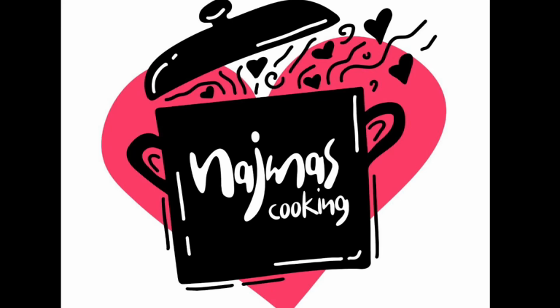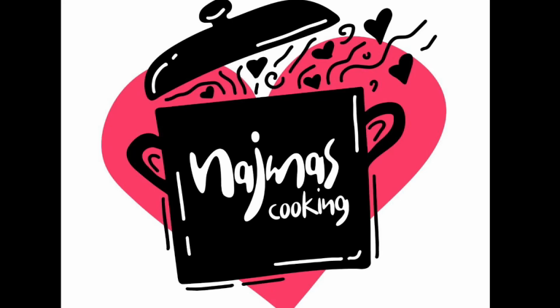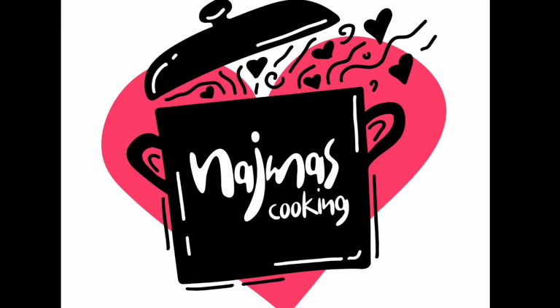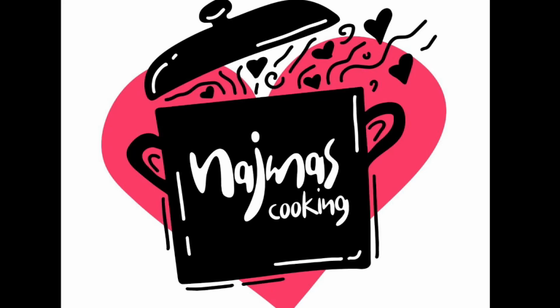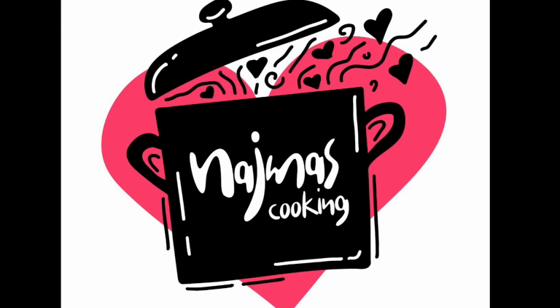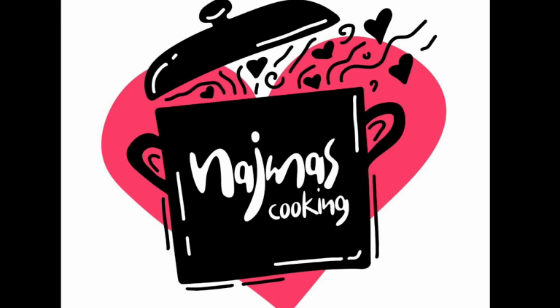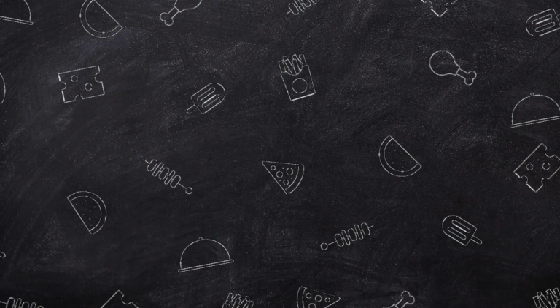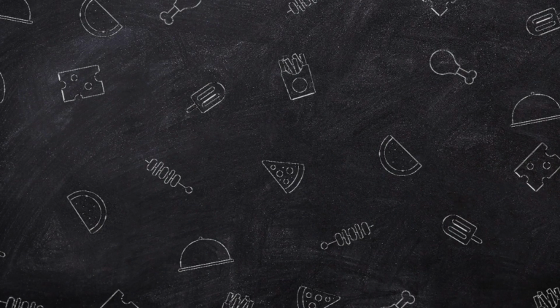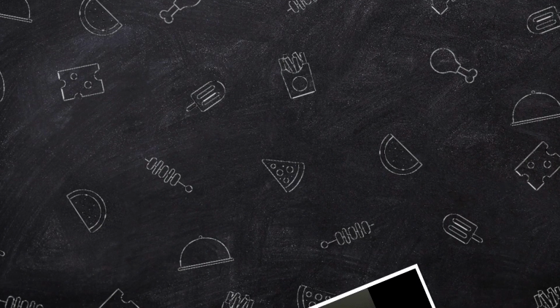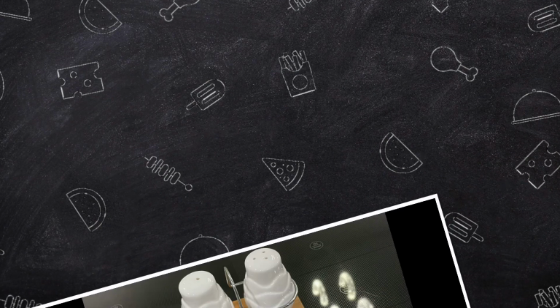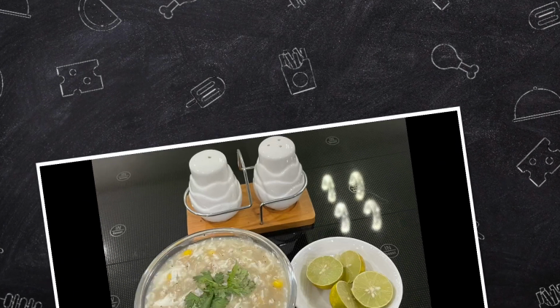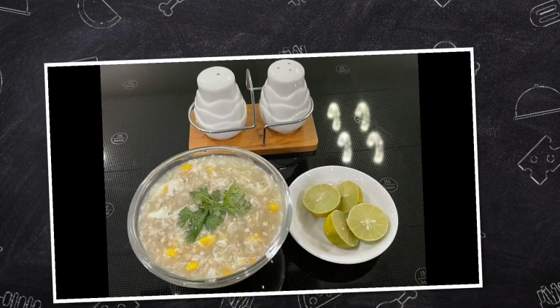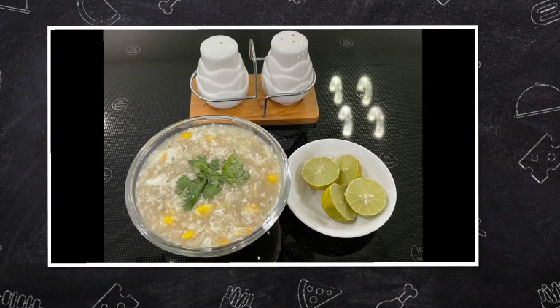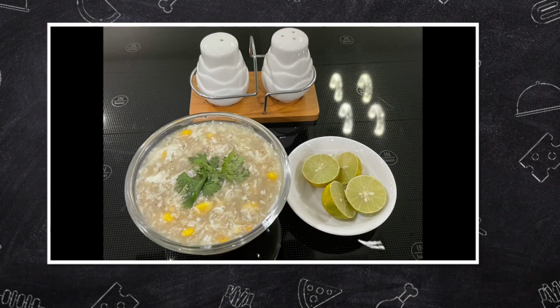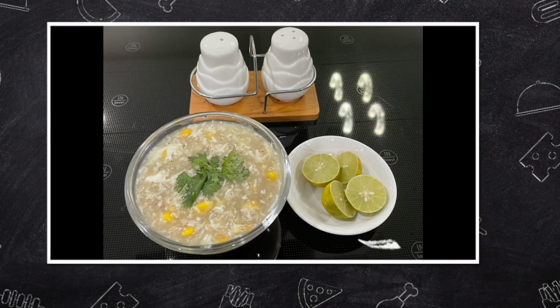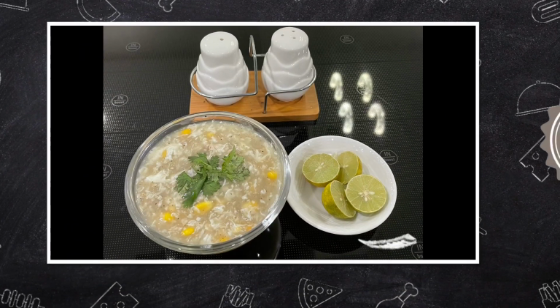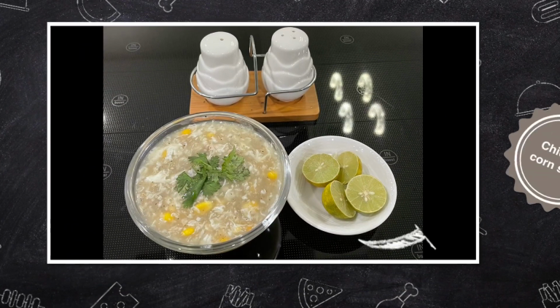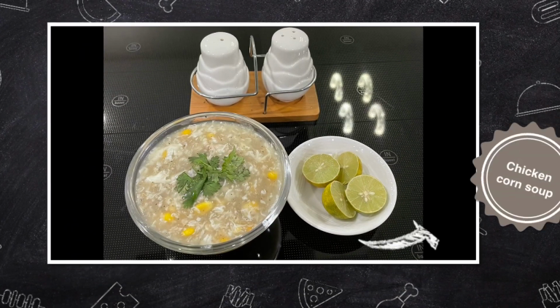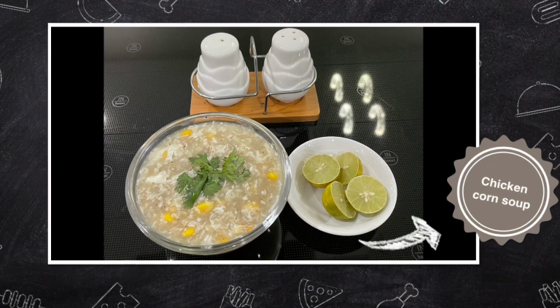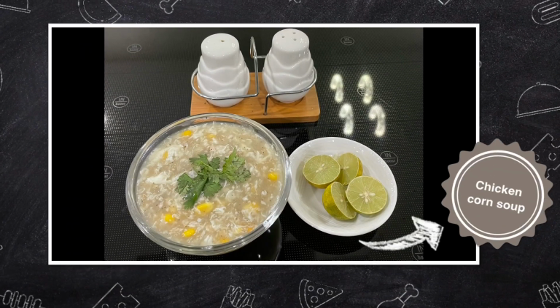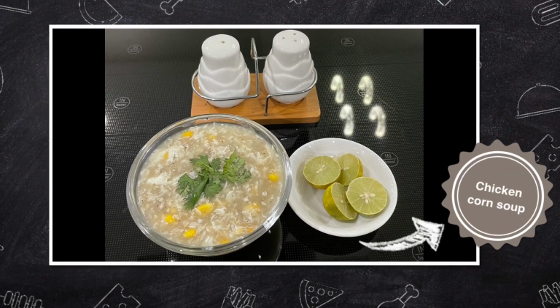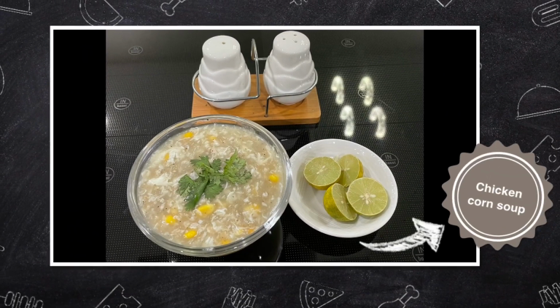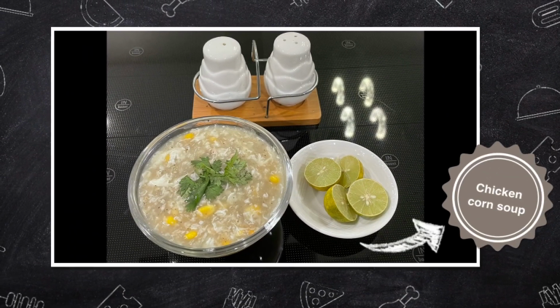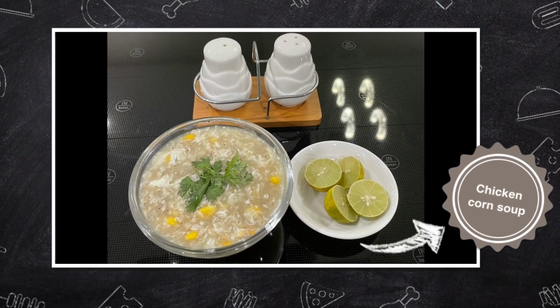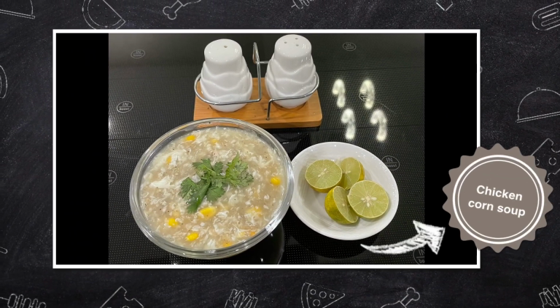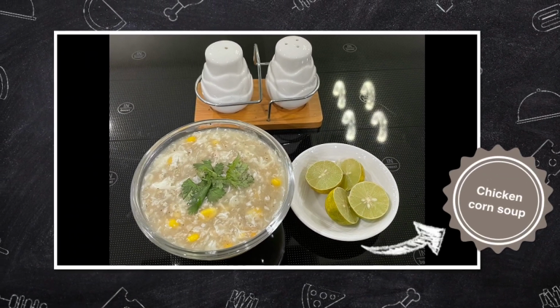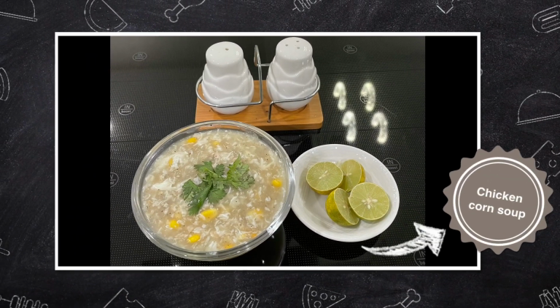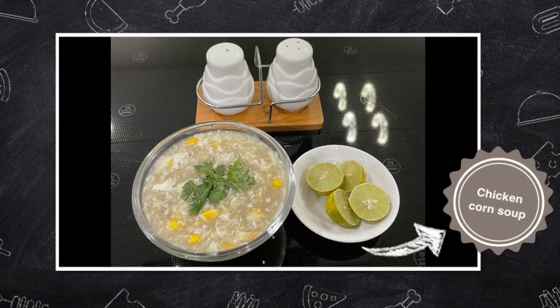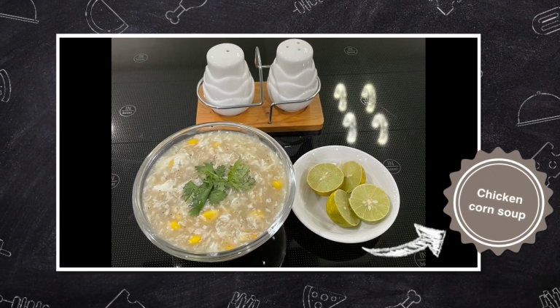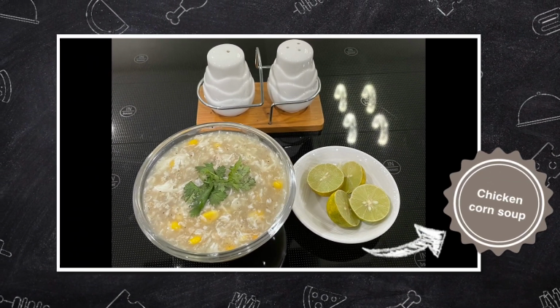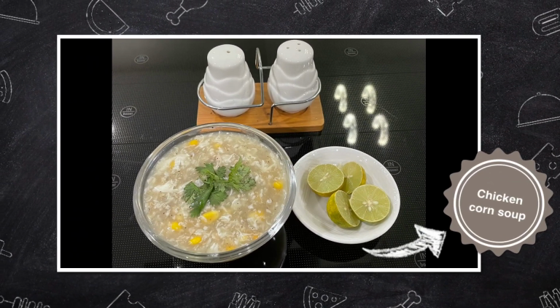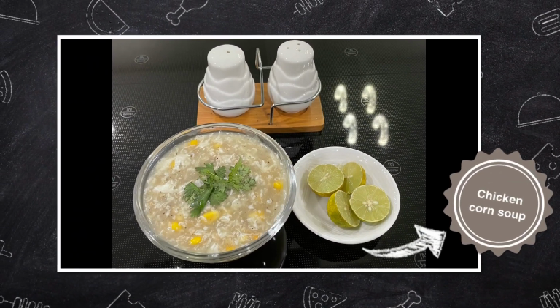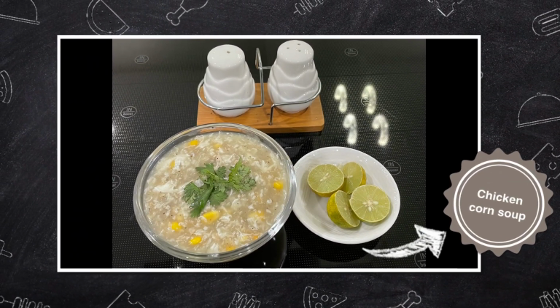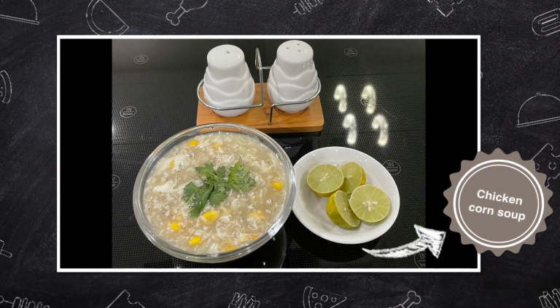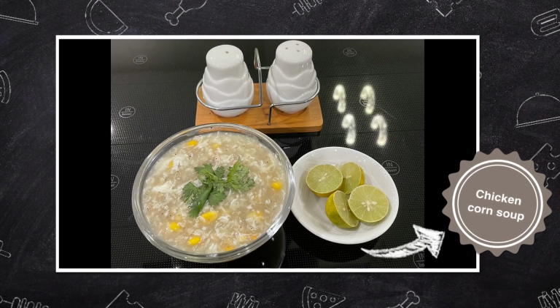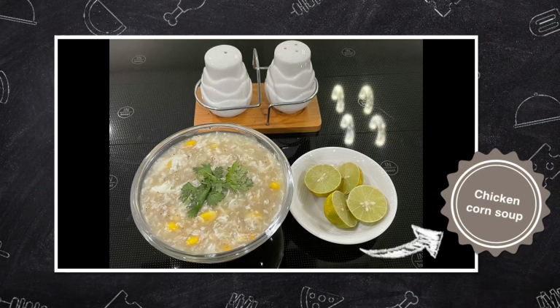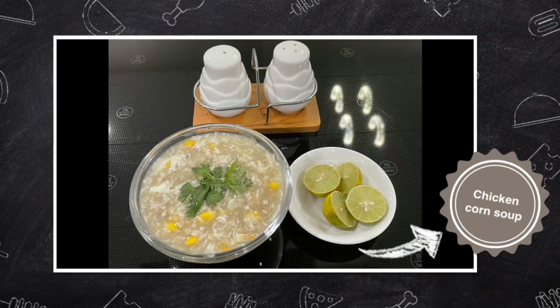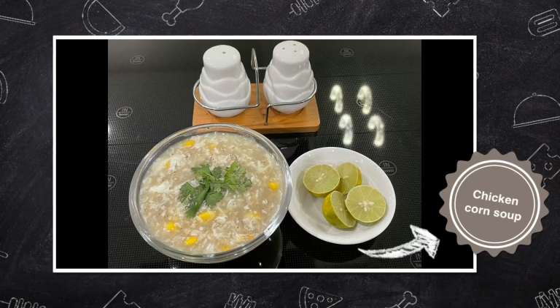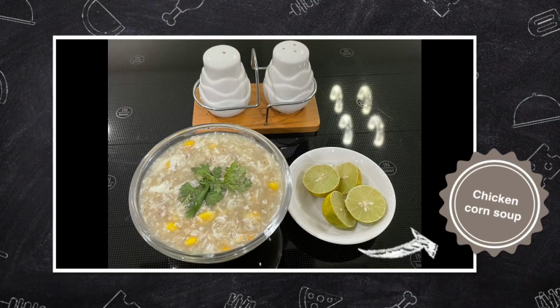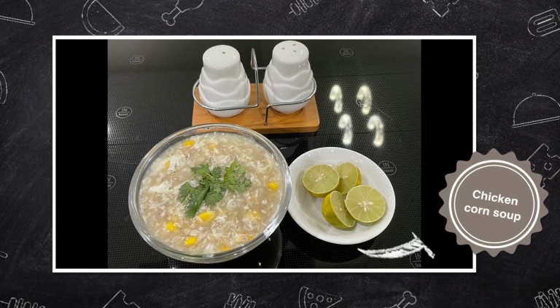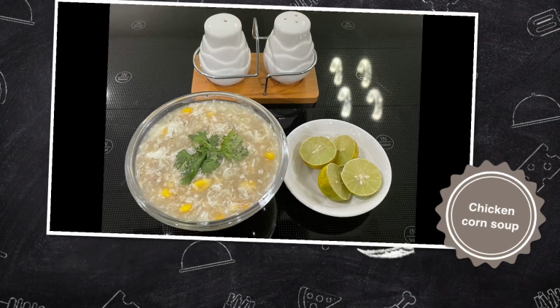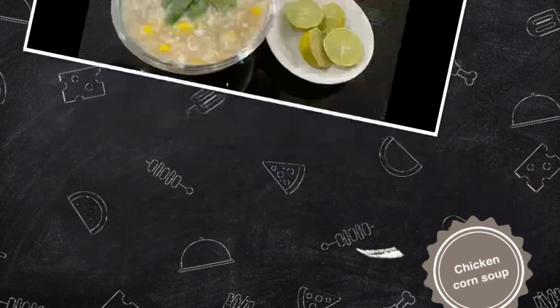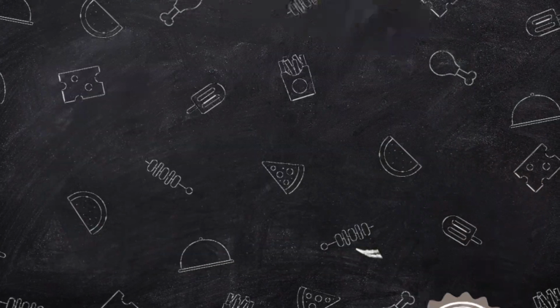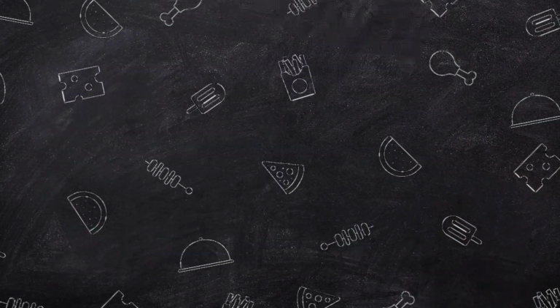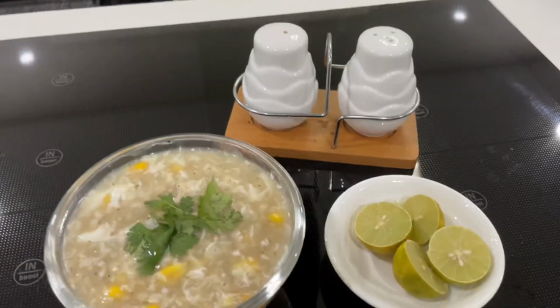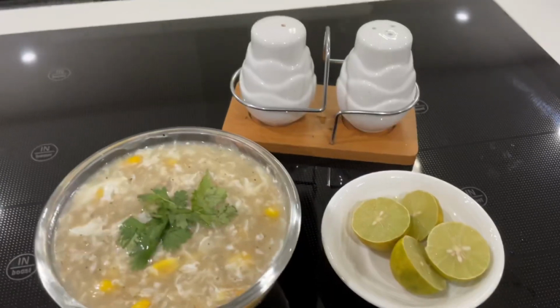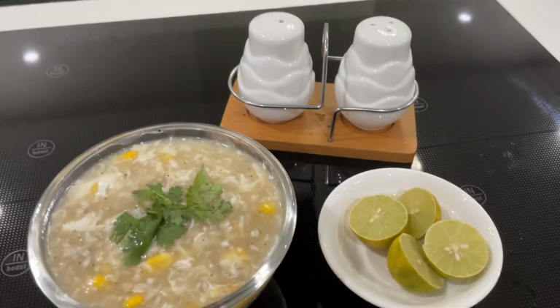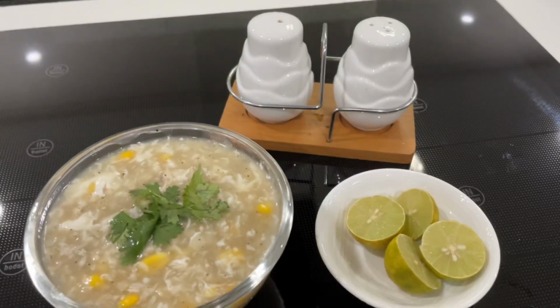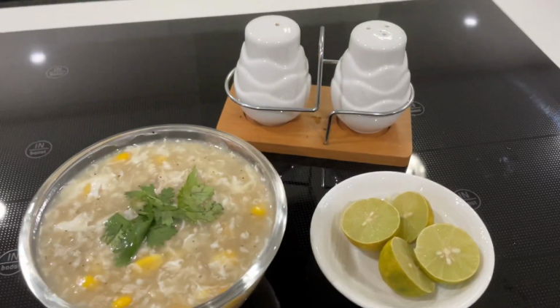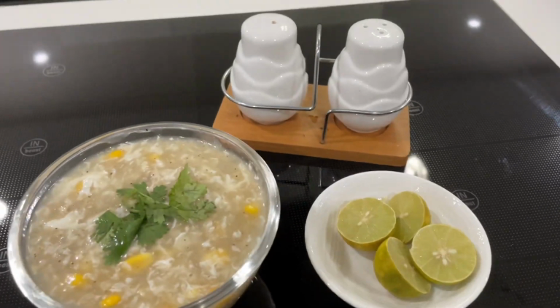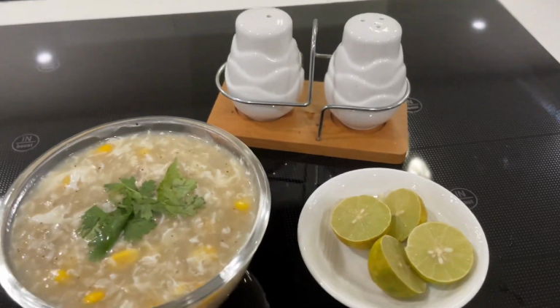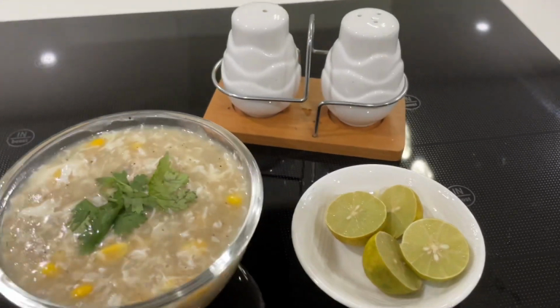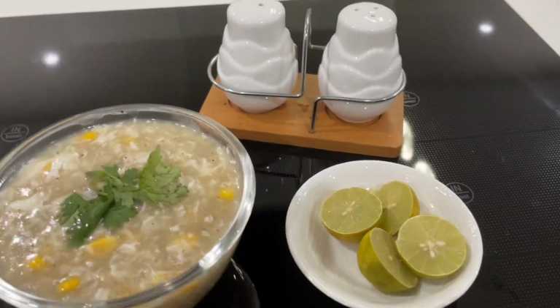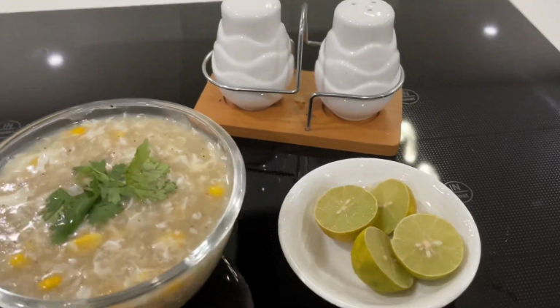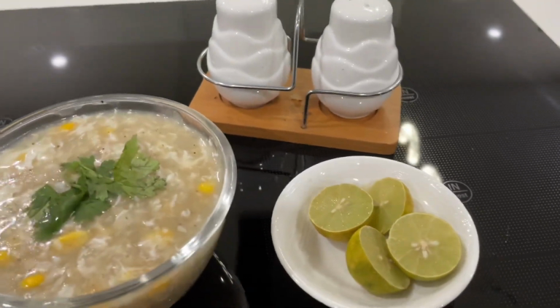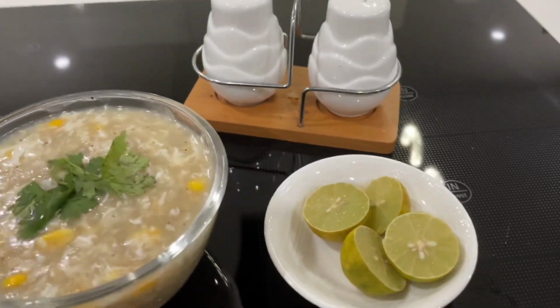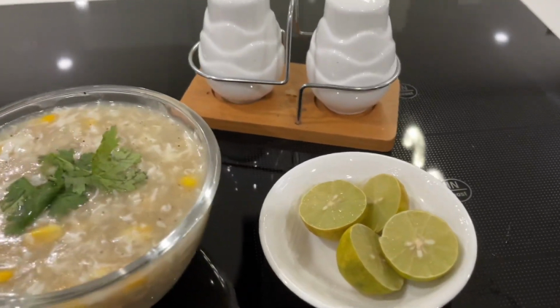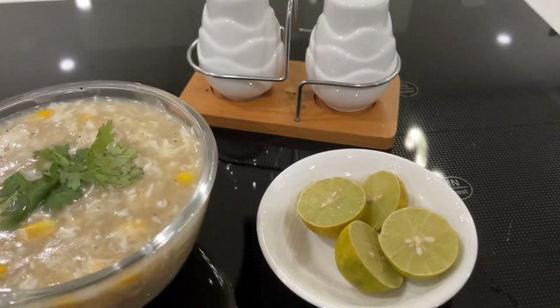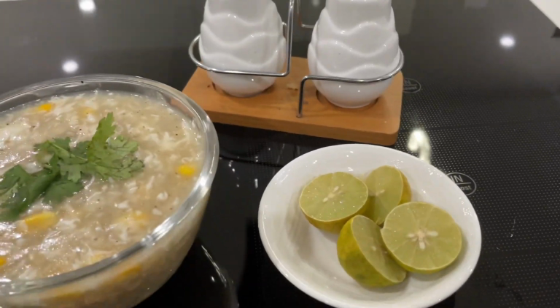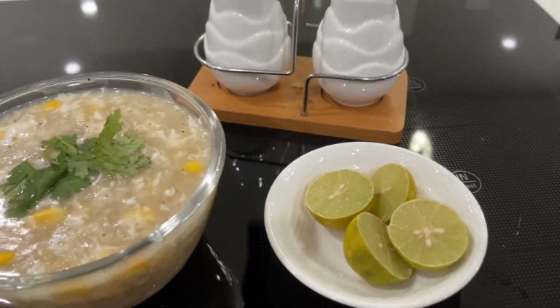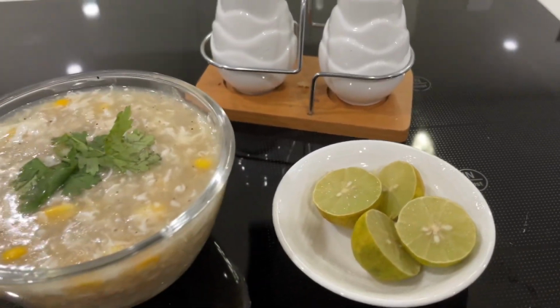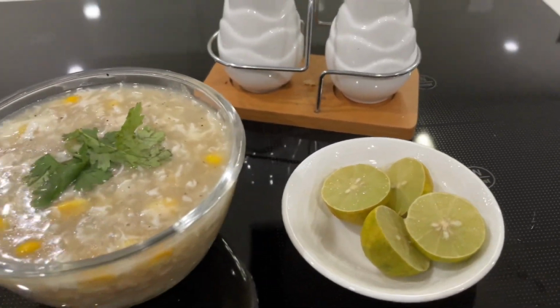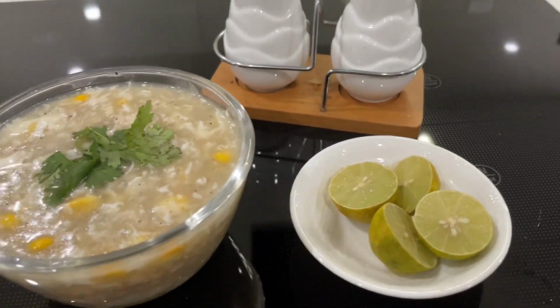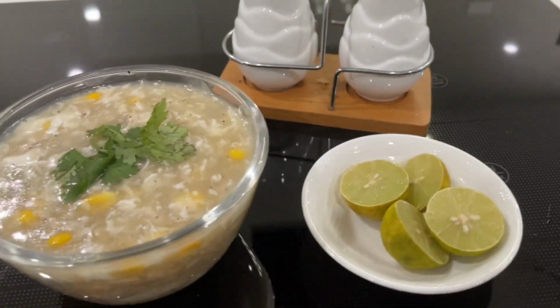Hello, welcome to Najimaas Koking. I am going to make a soup with corn and chicken.